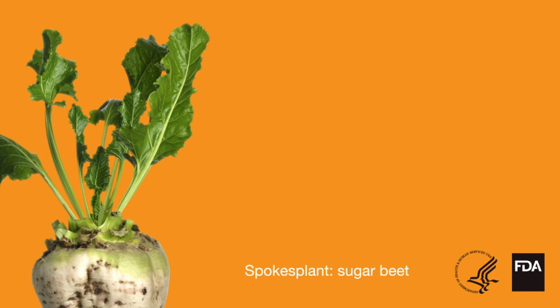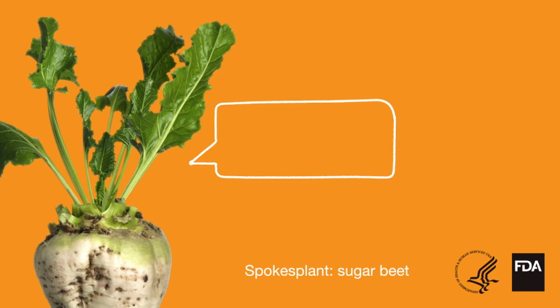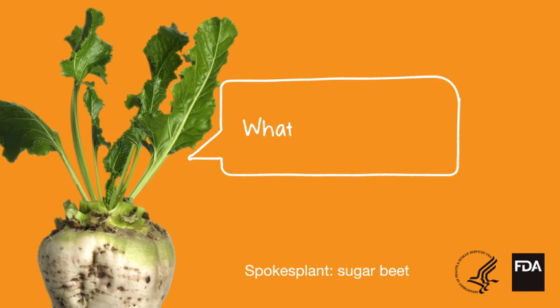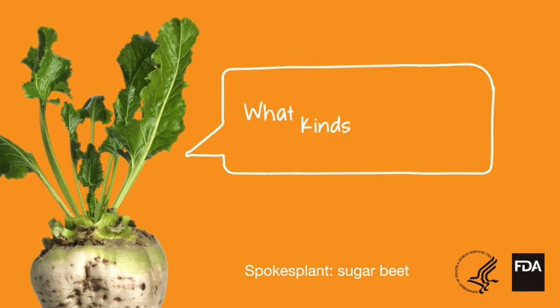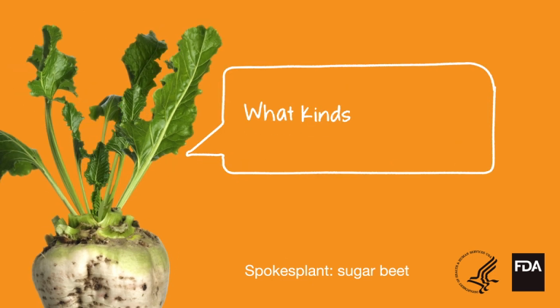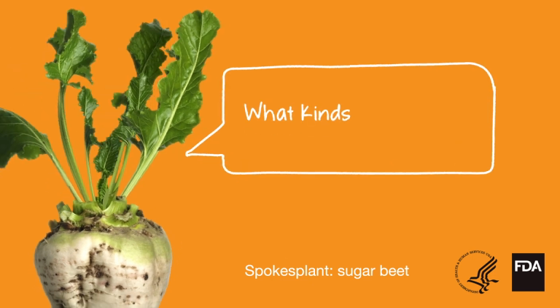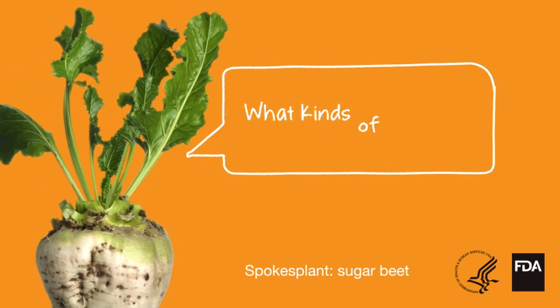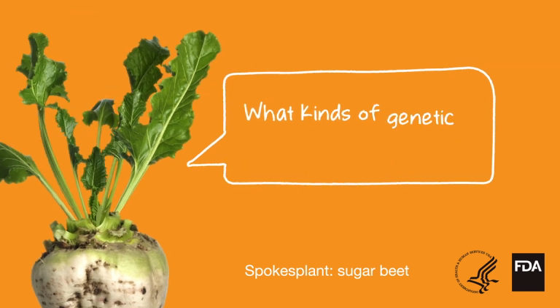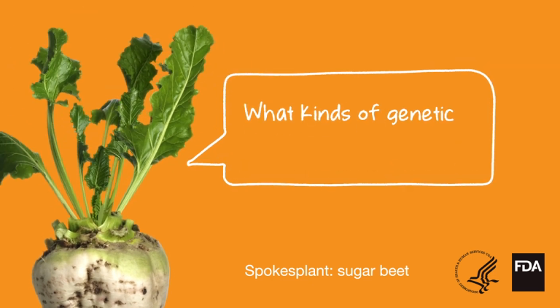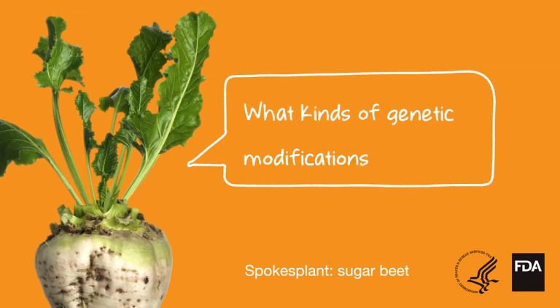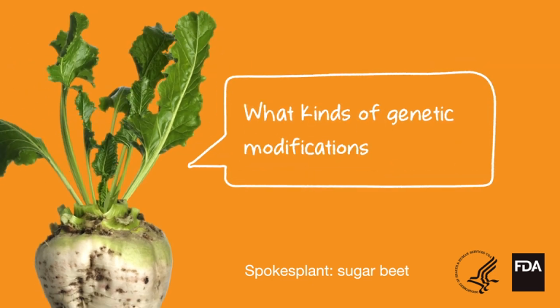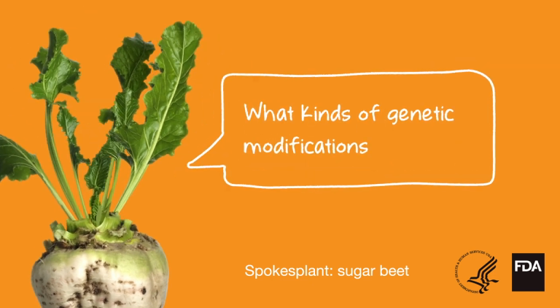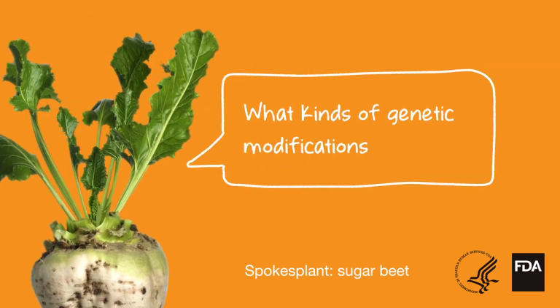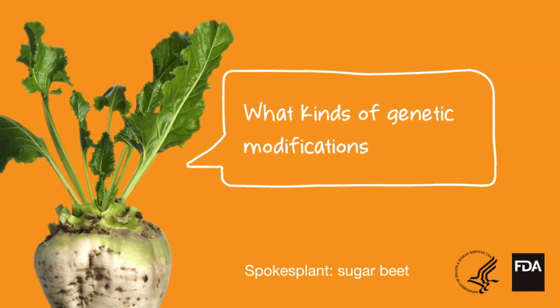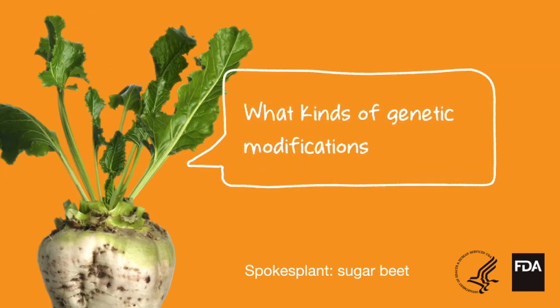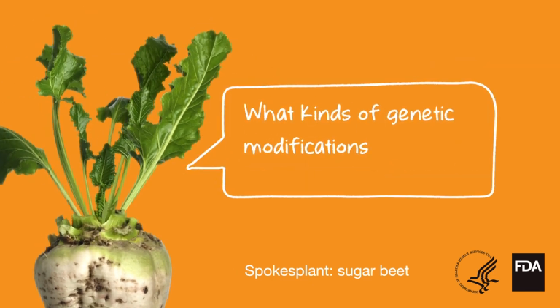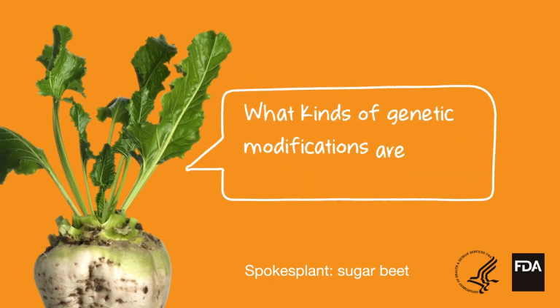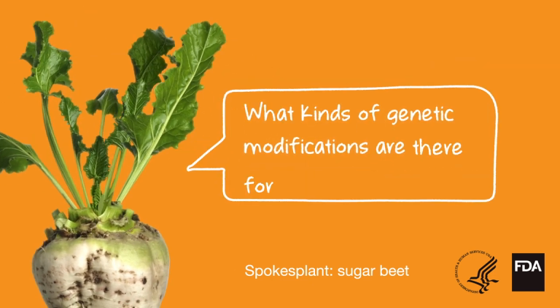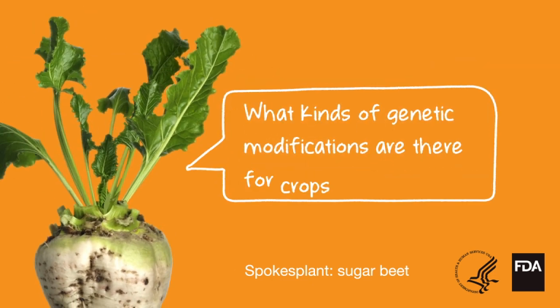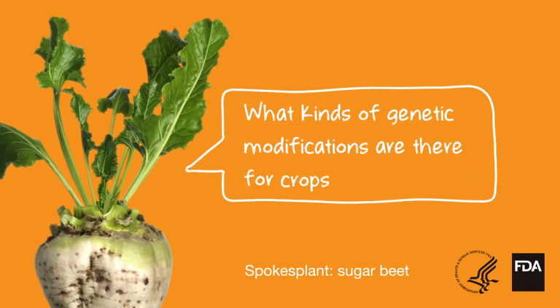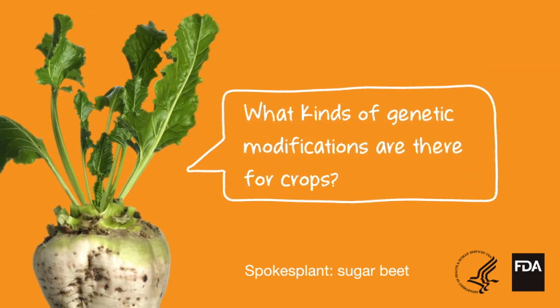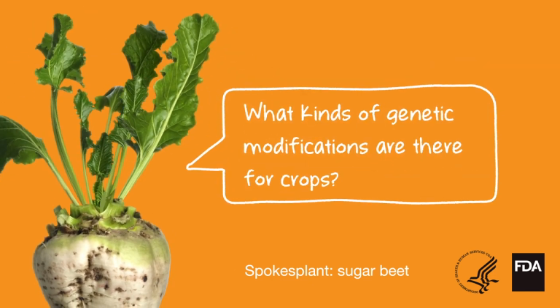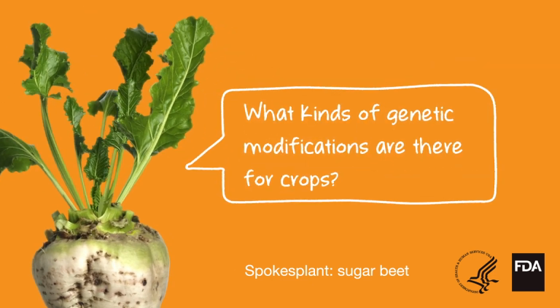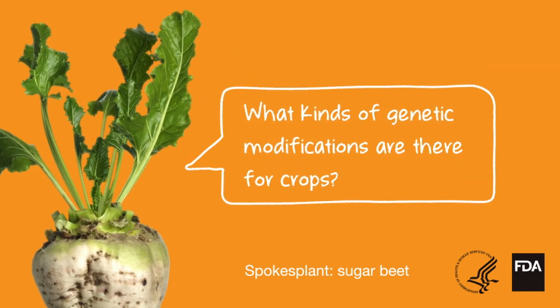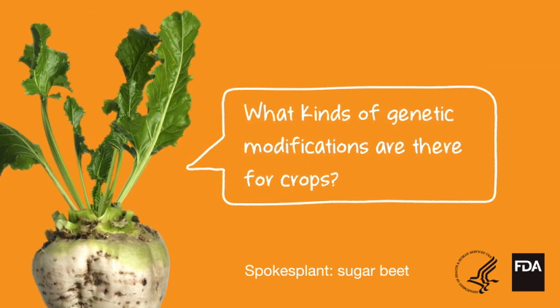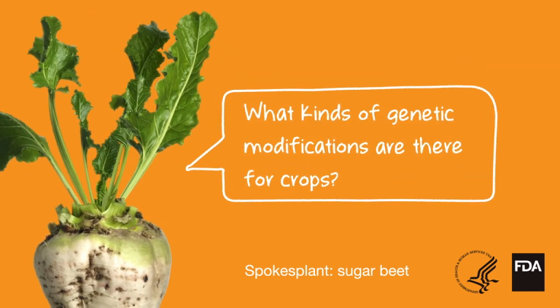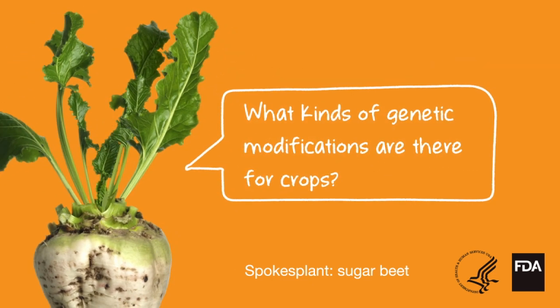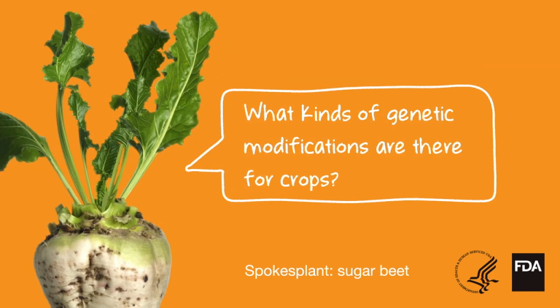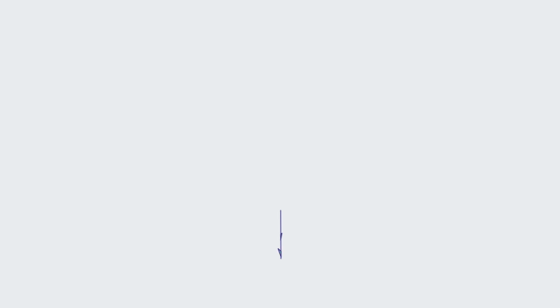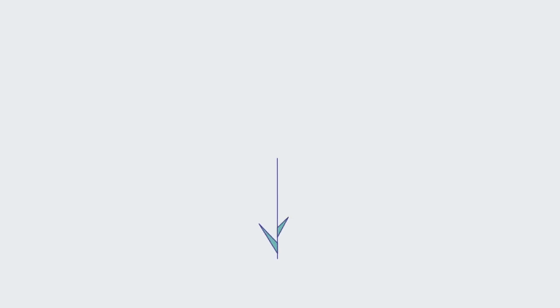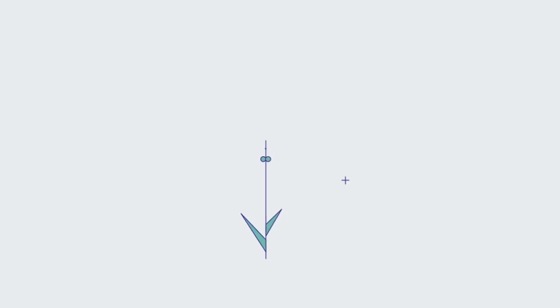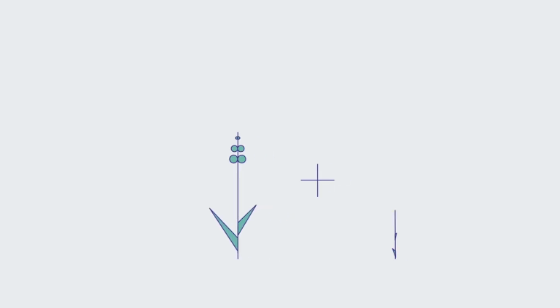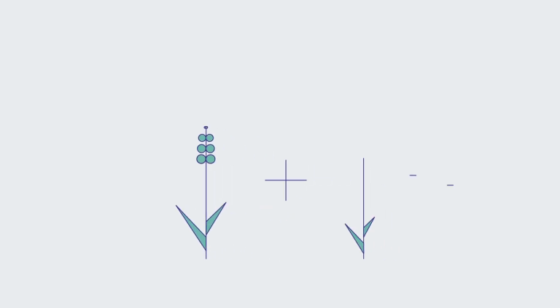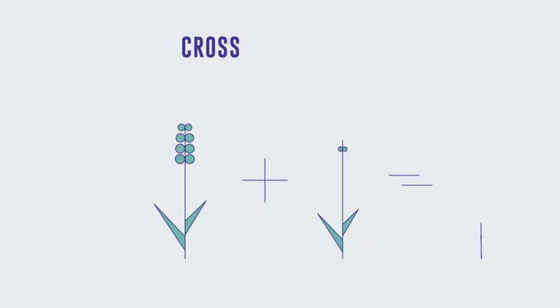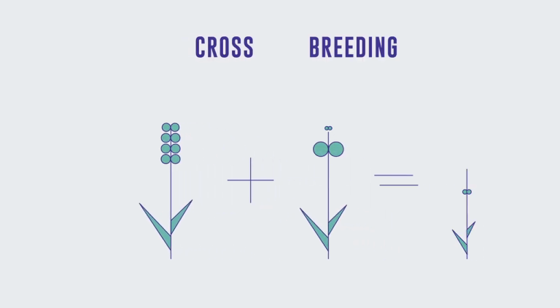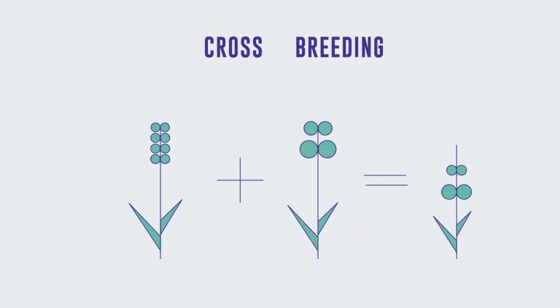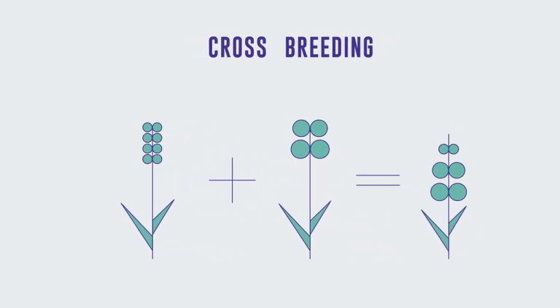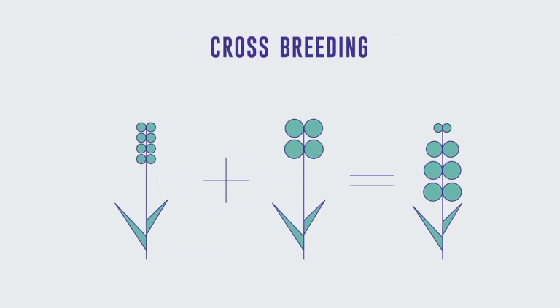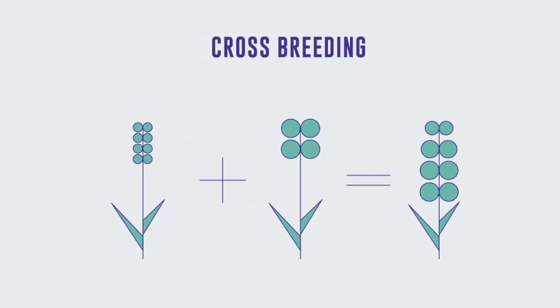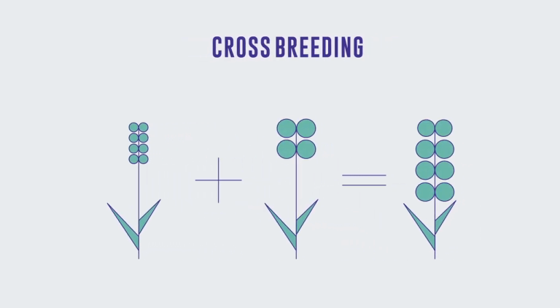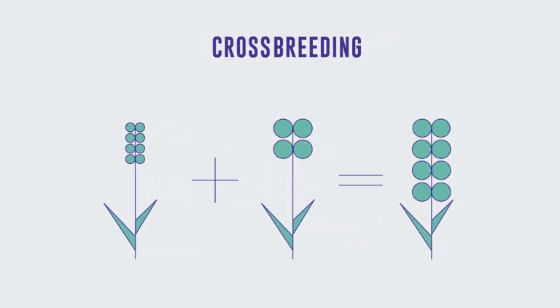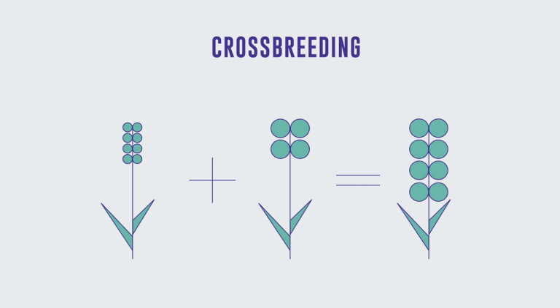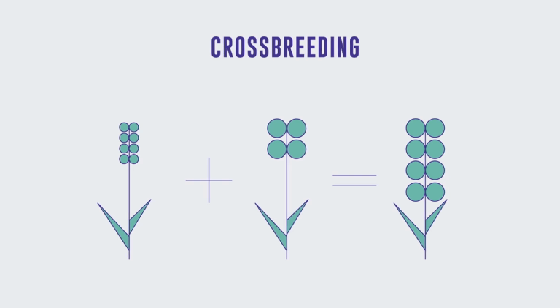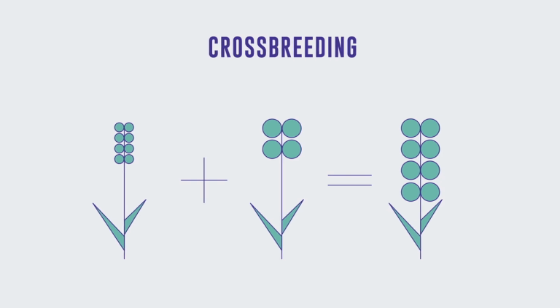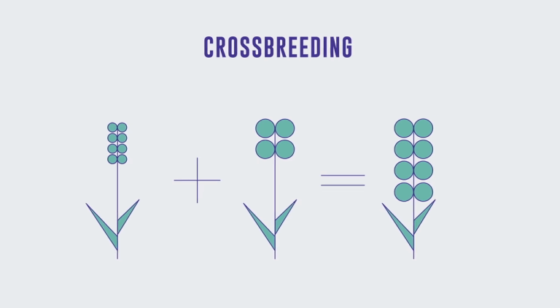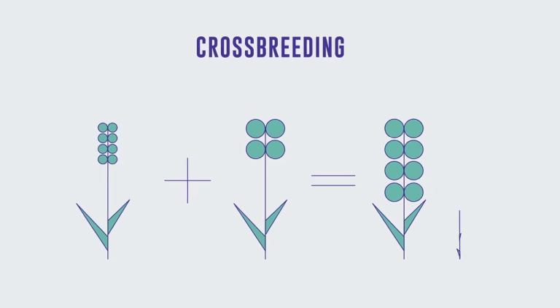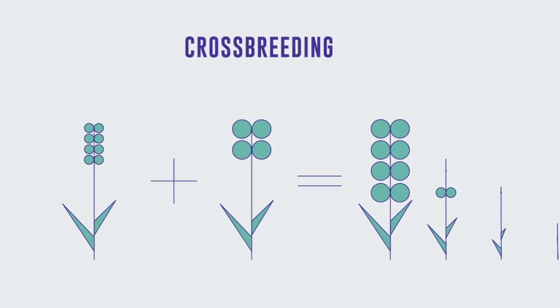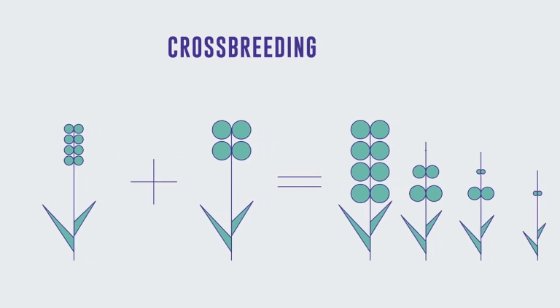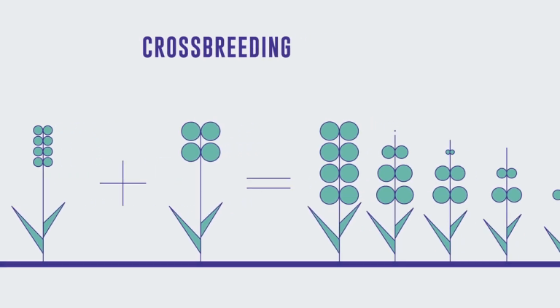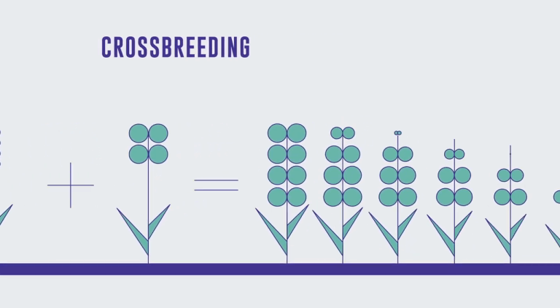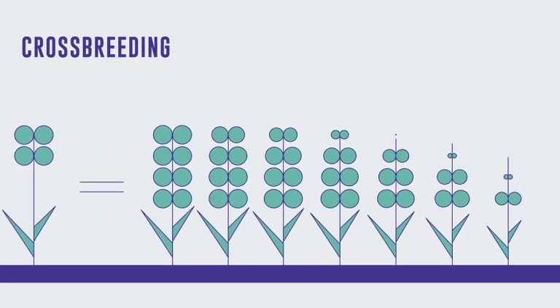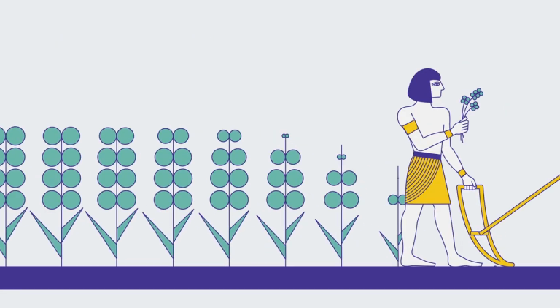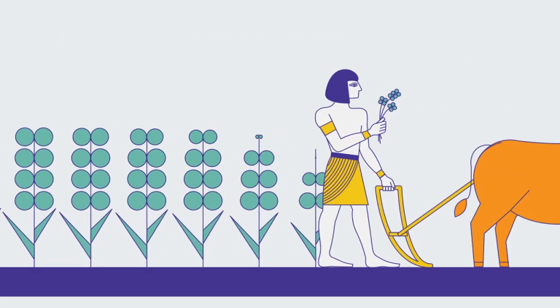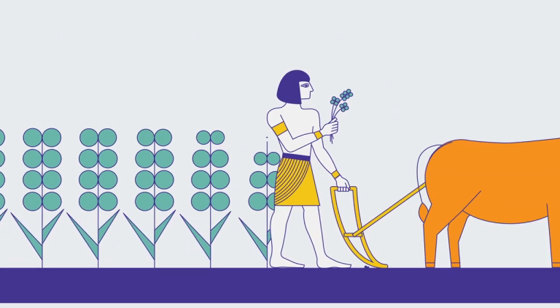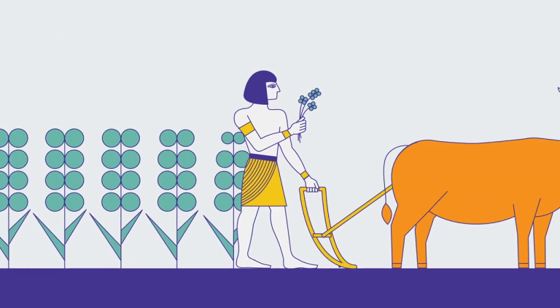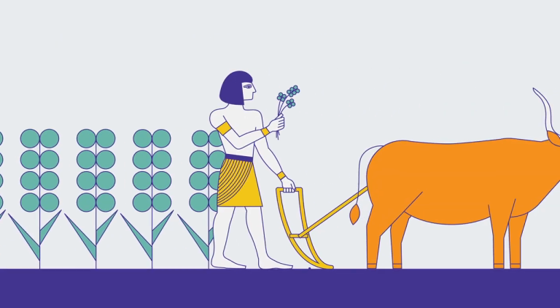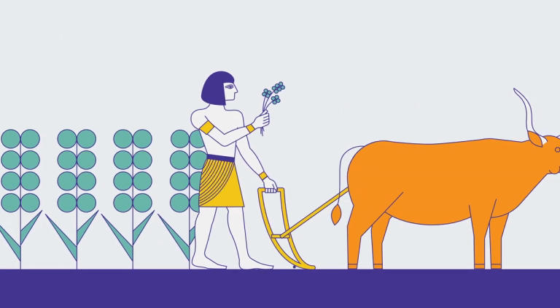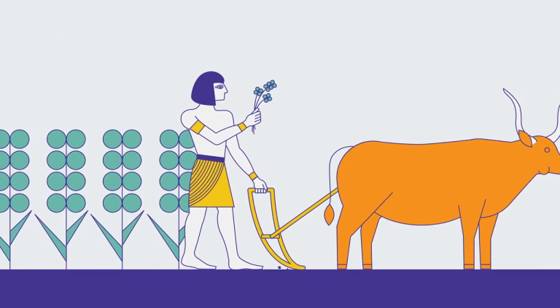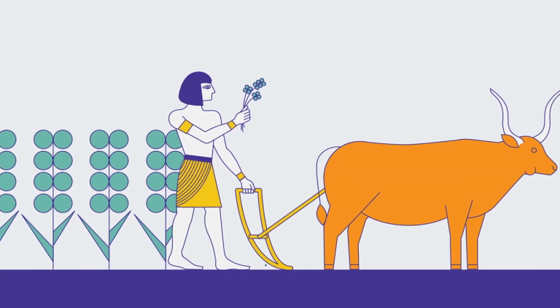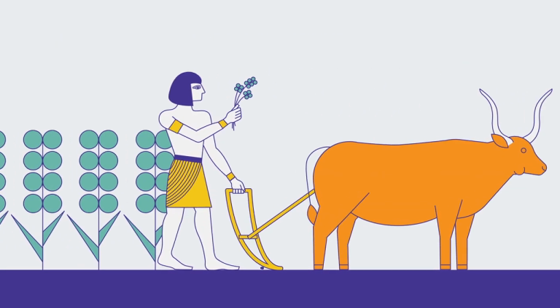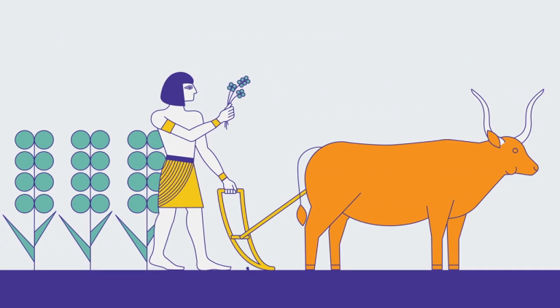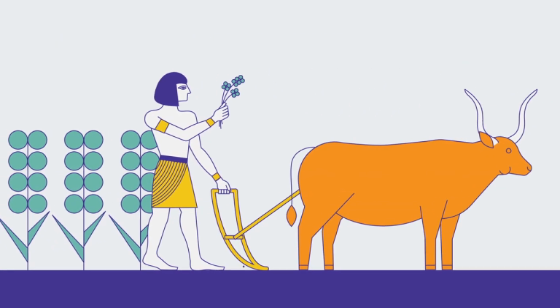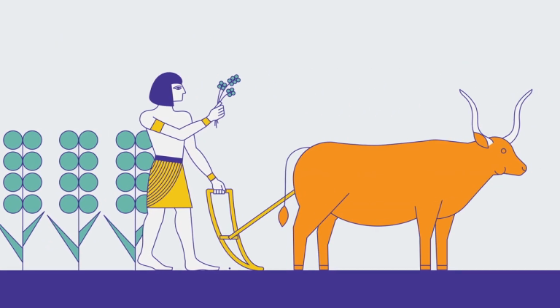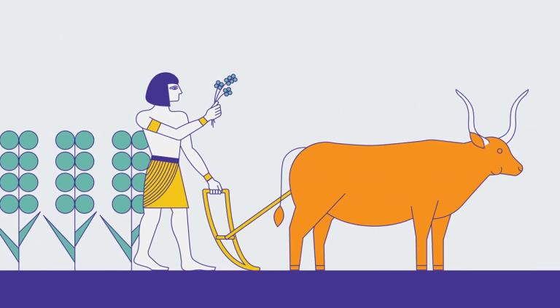What kinds of genetic modifications are there for crops? Well, there's crossbreeding, which has been around since humans began to farm.